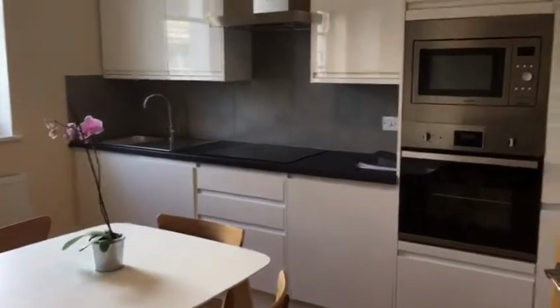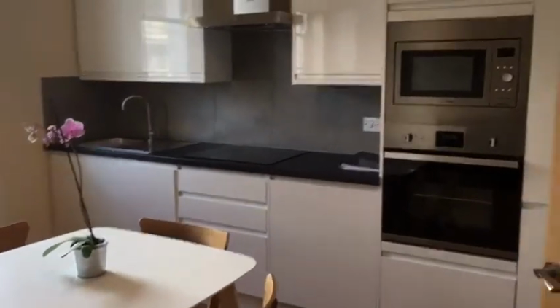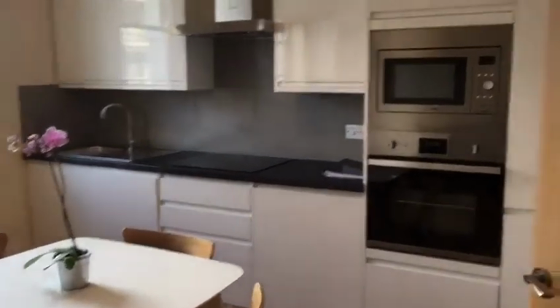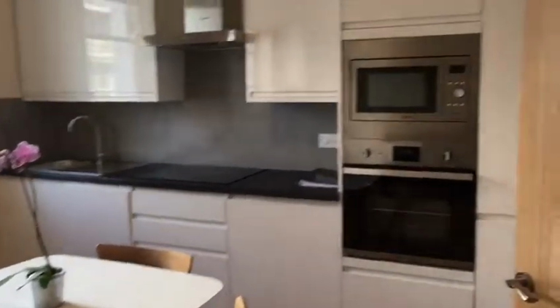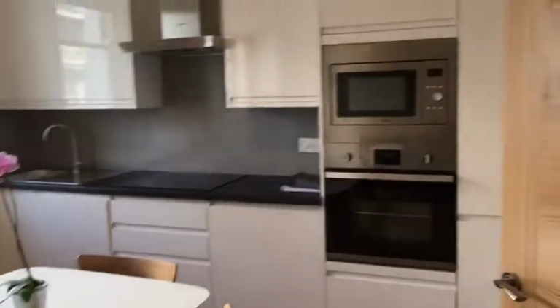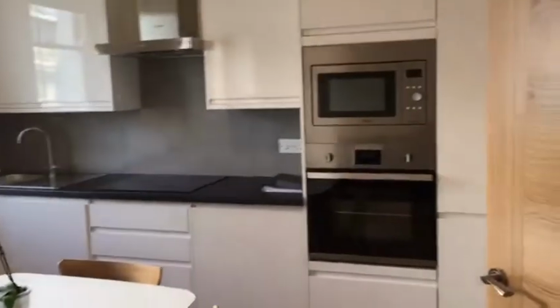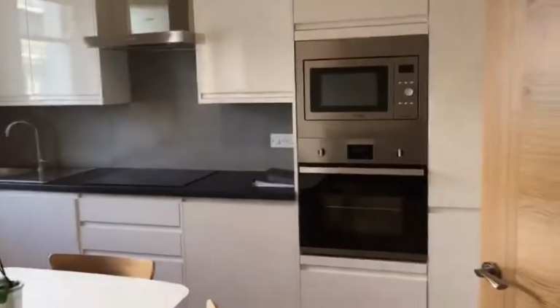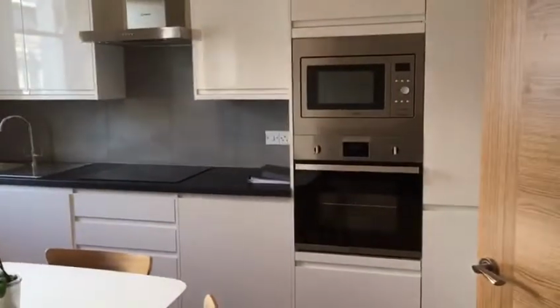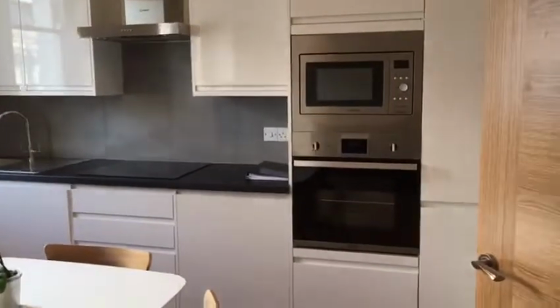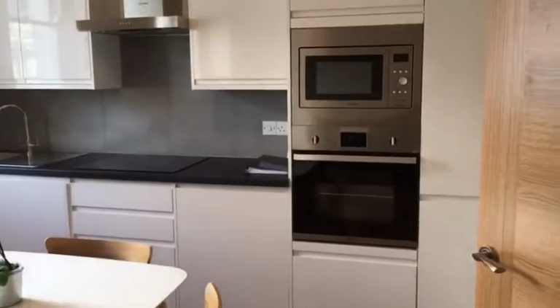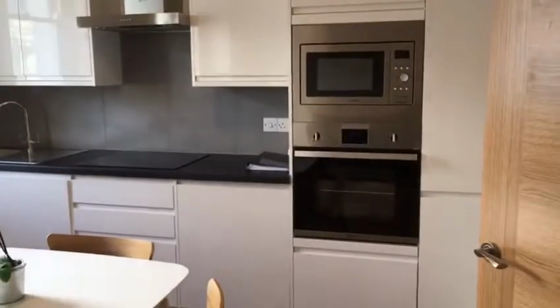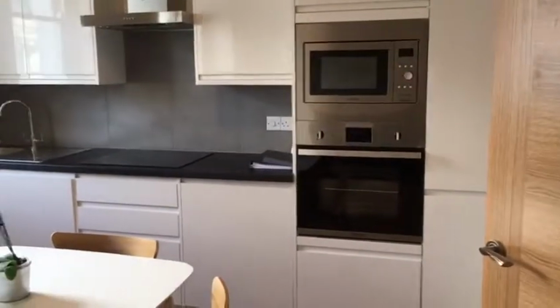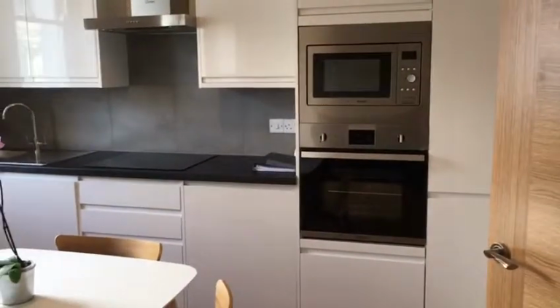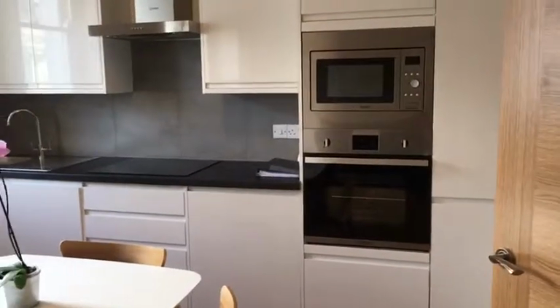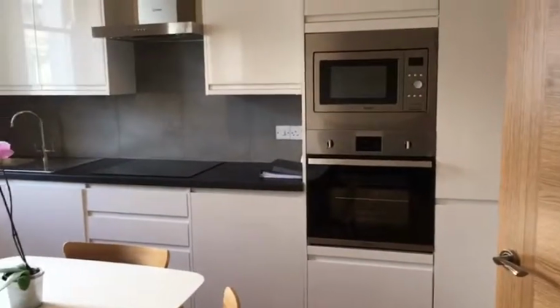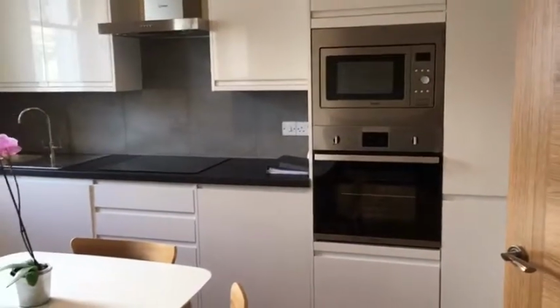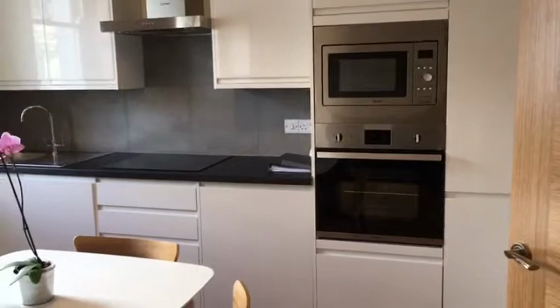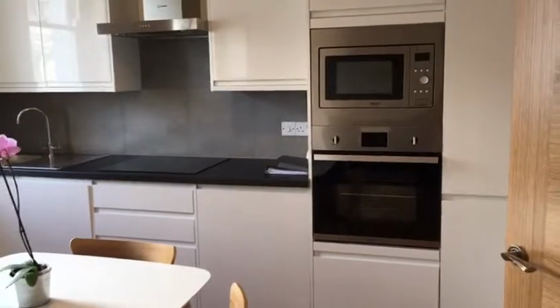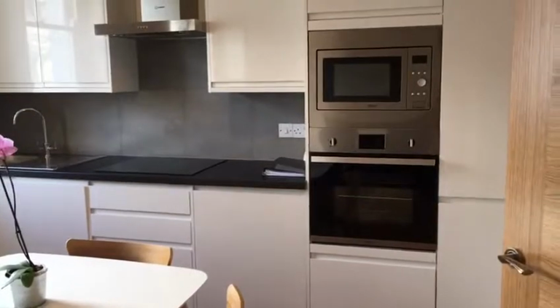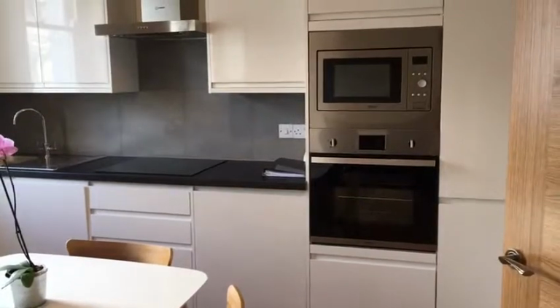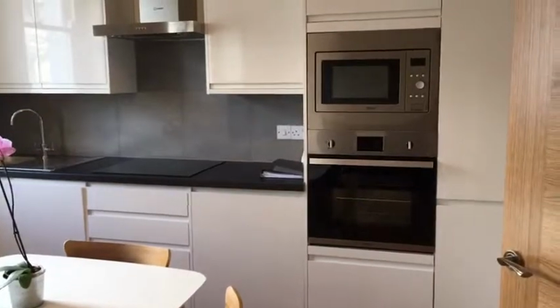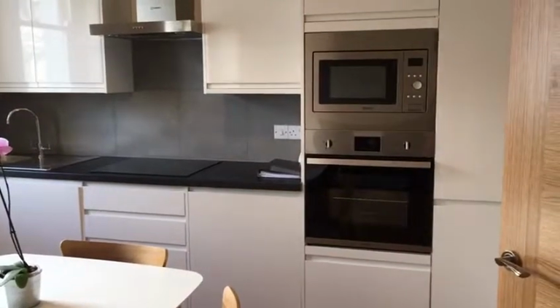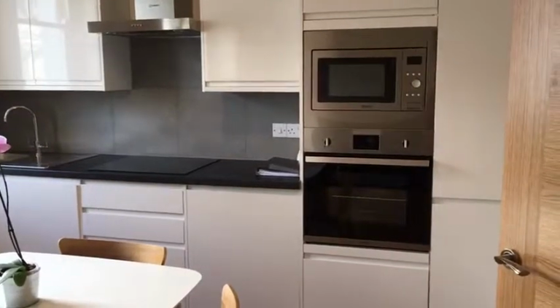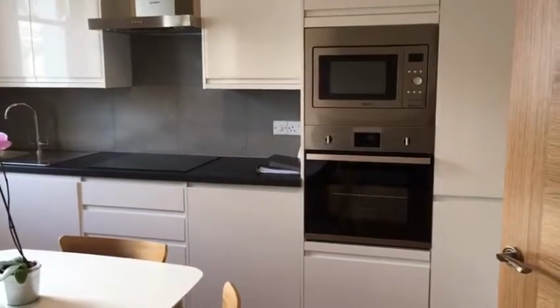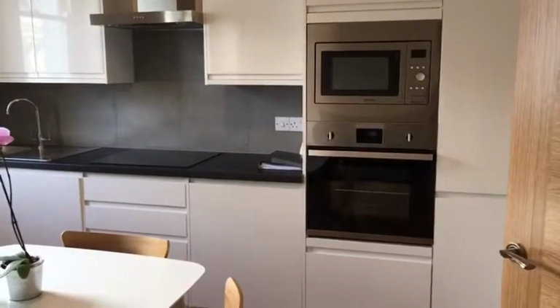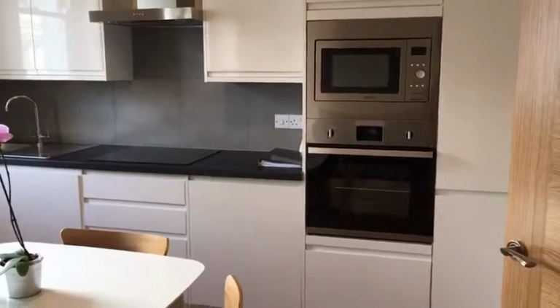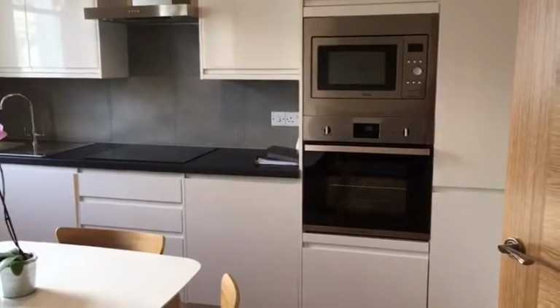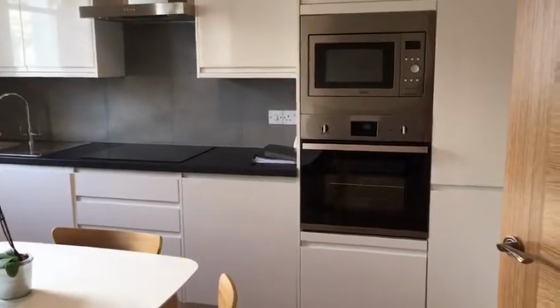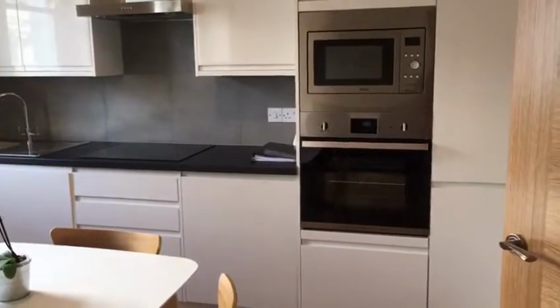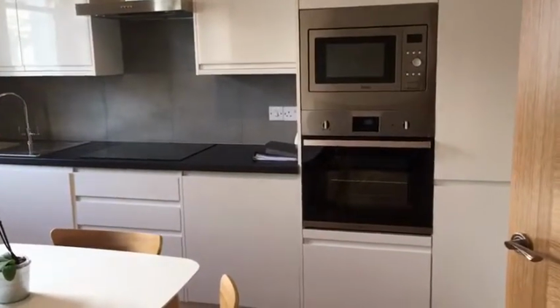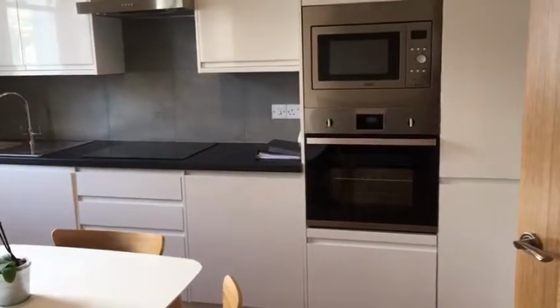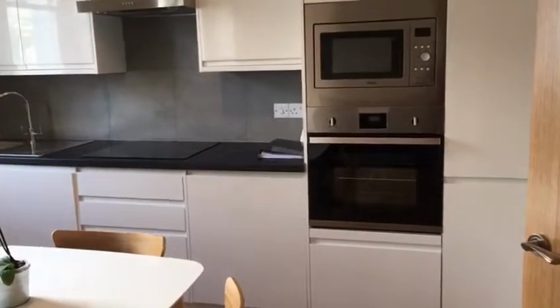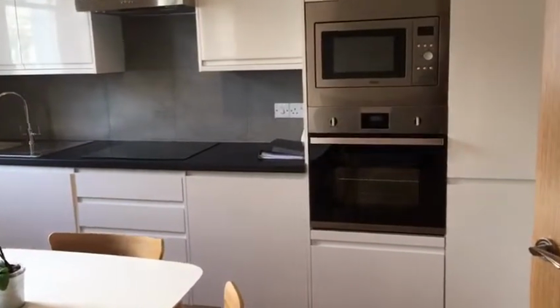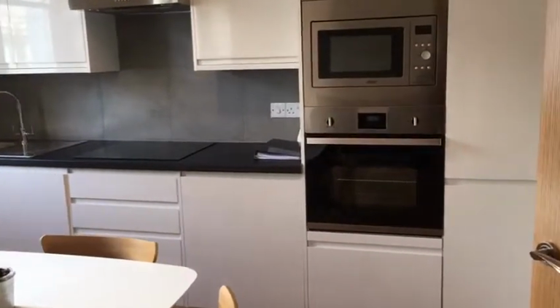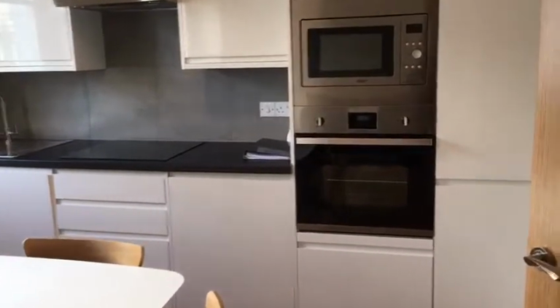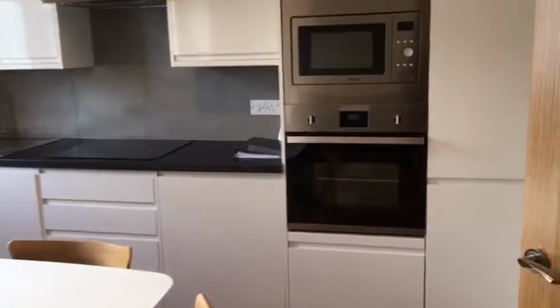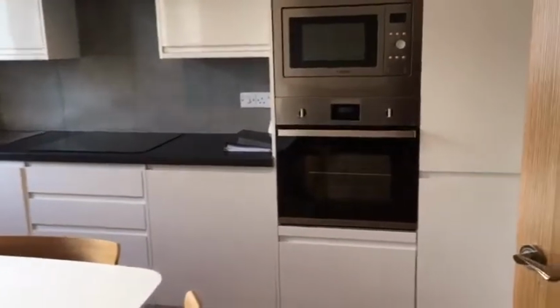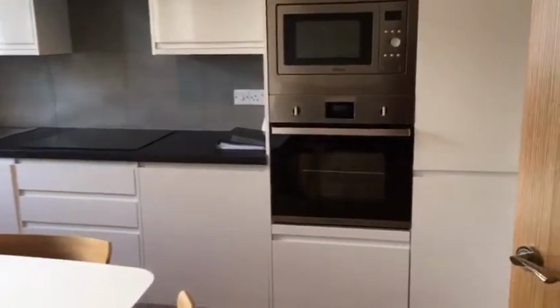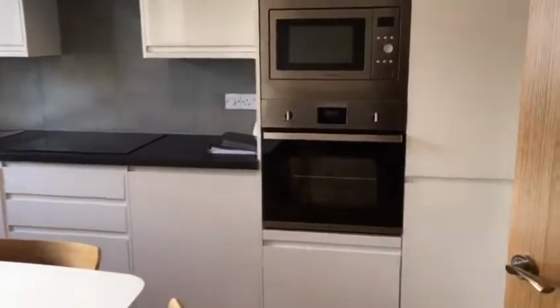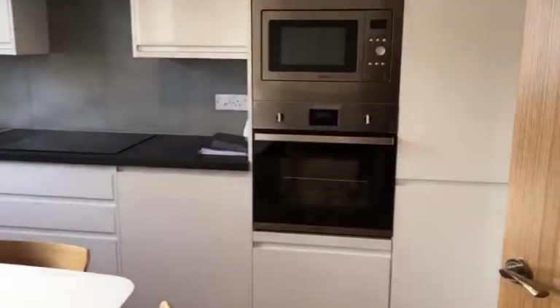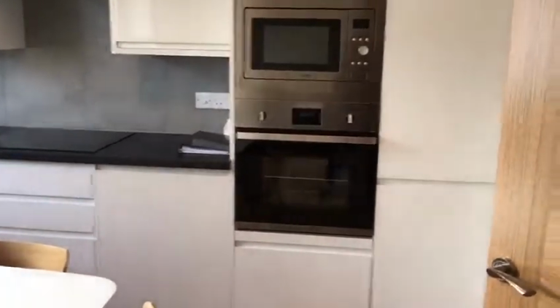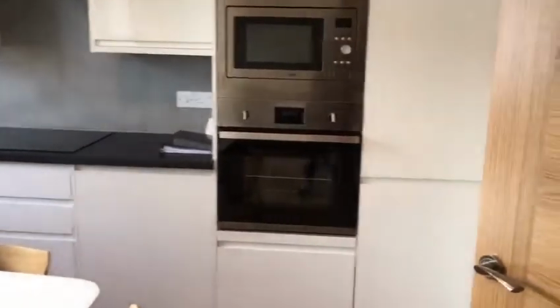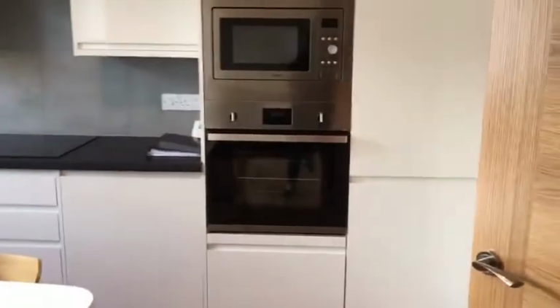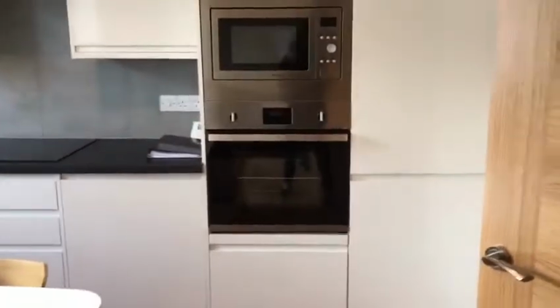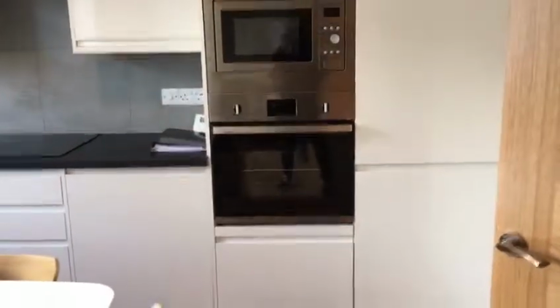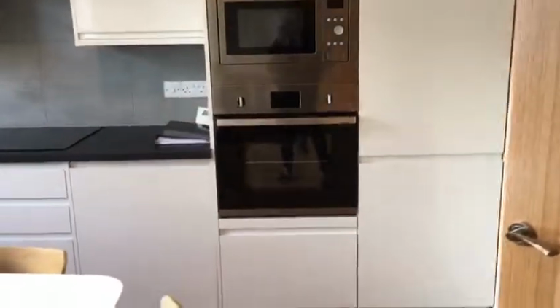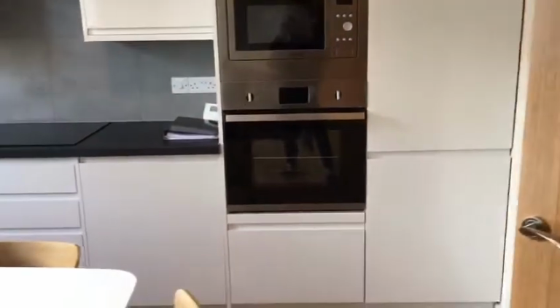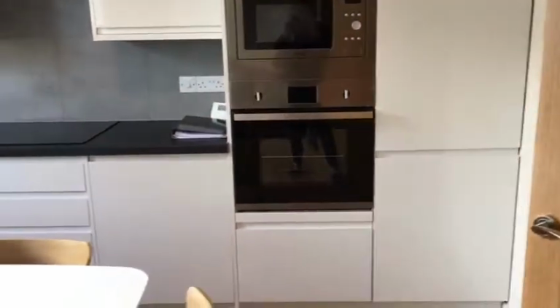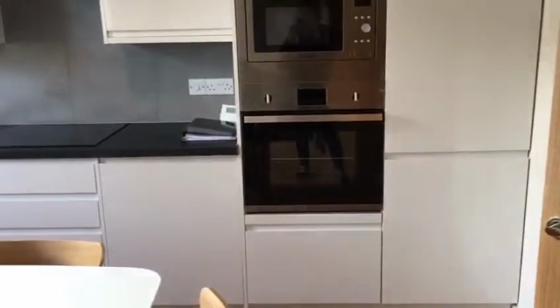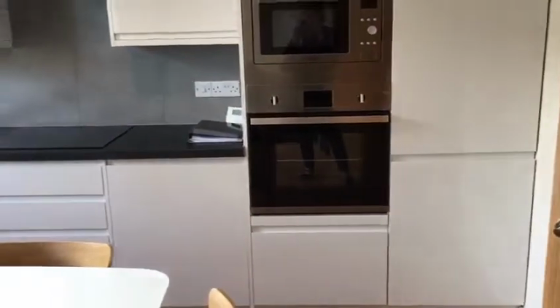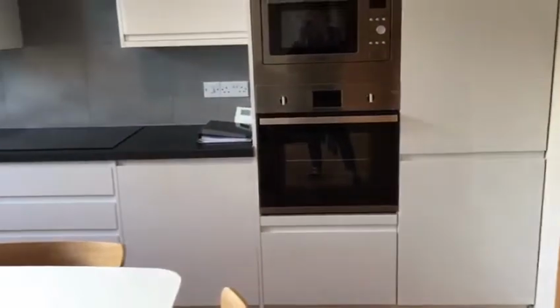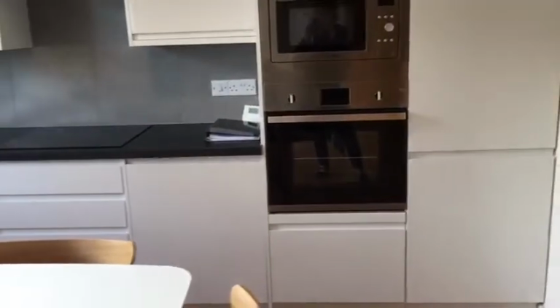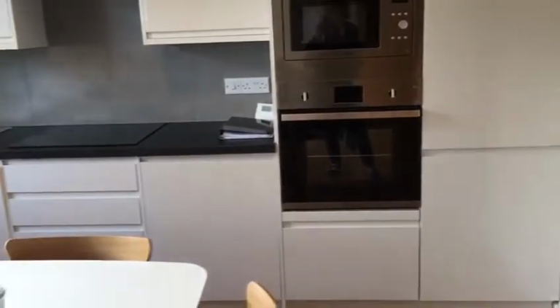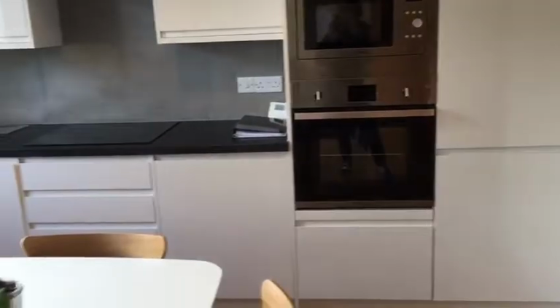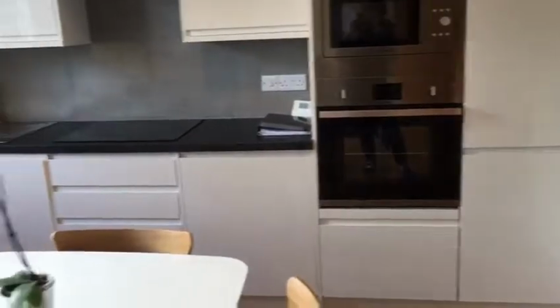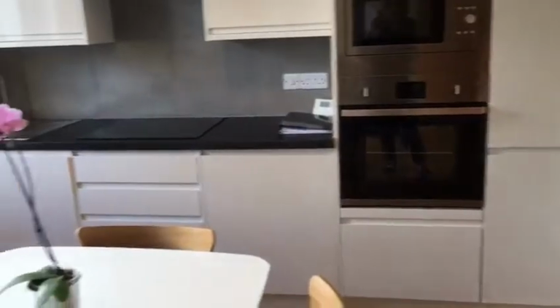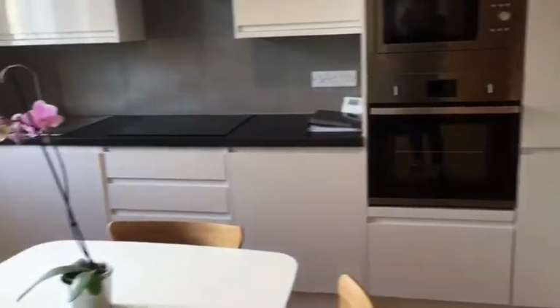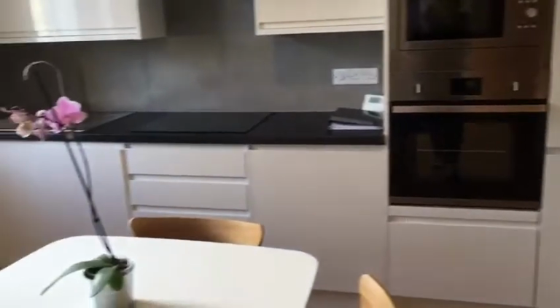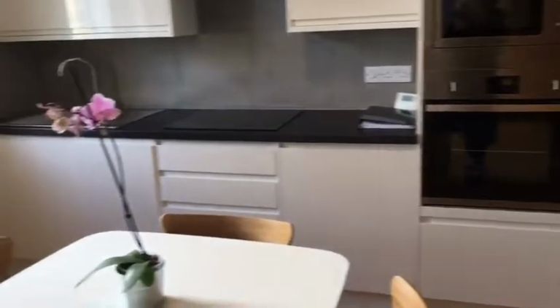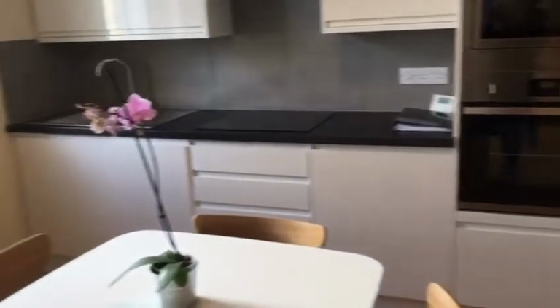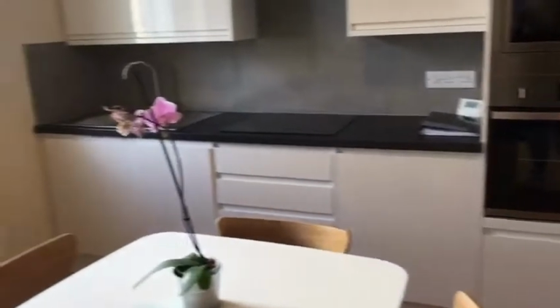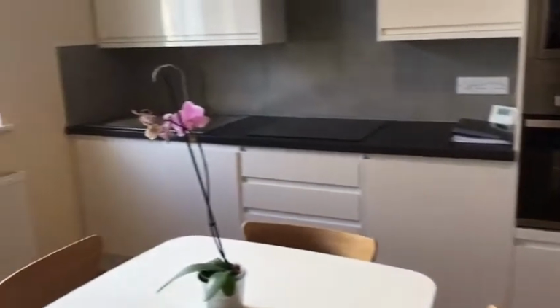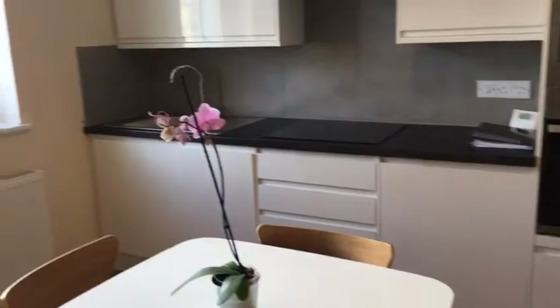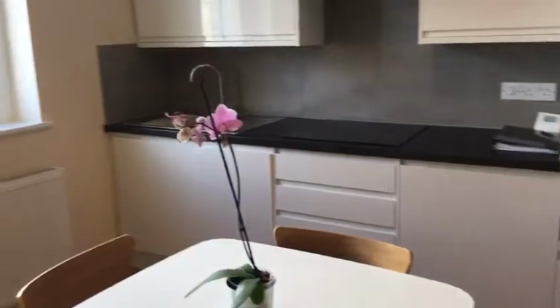This is the newly fitted kitchen with integrated appliances where you have a microwave, oven, fridge freezer, washing machine and dishwasher.